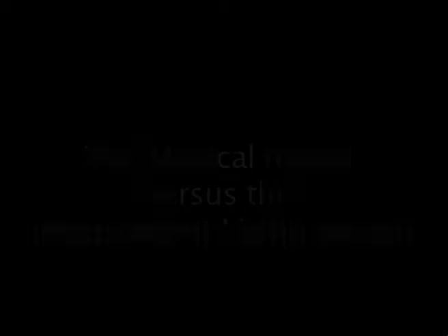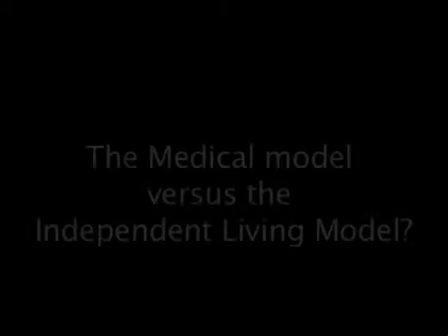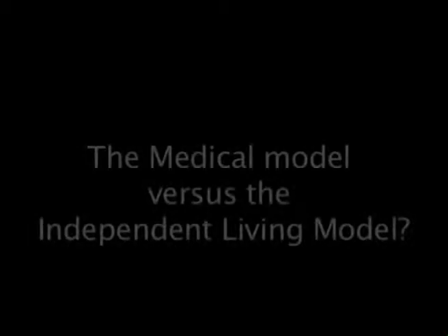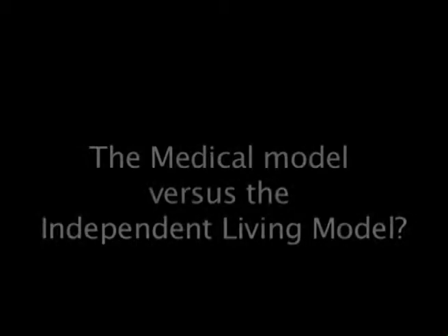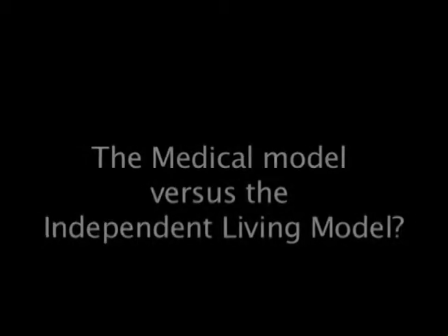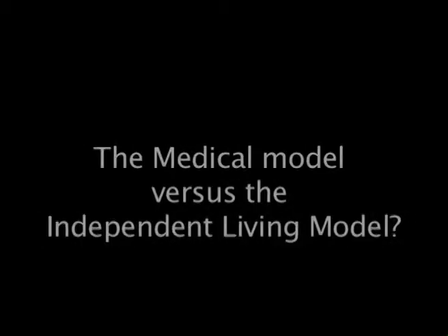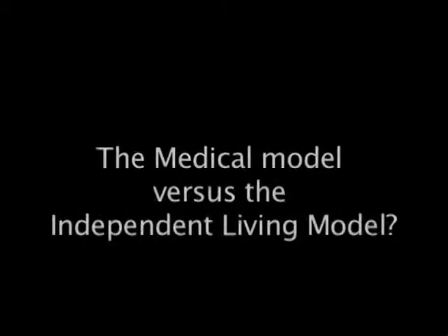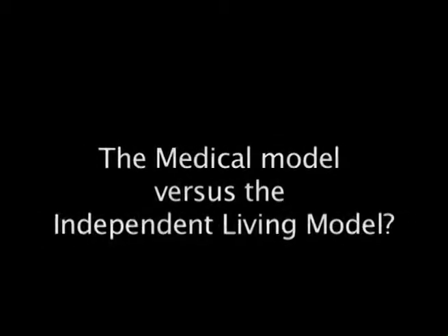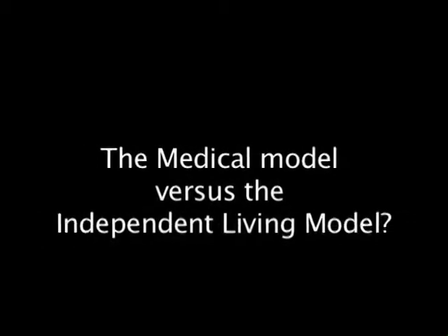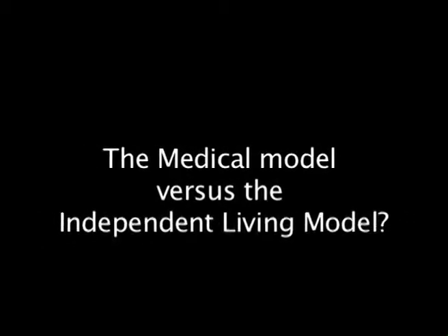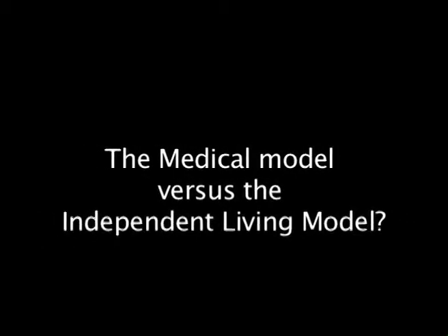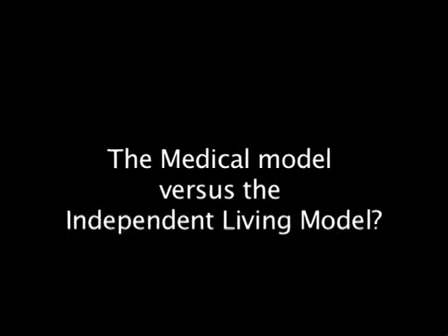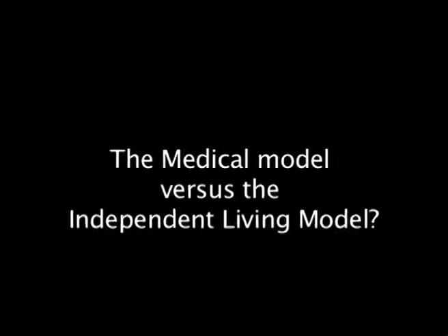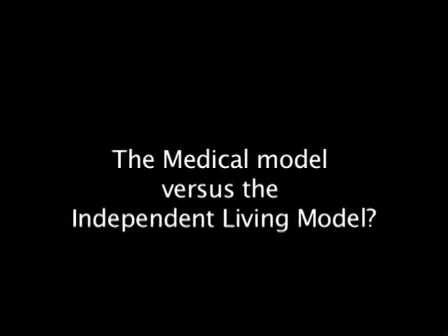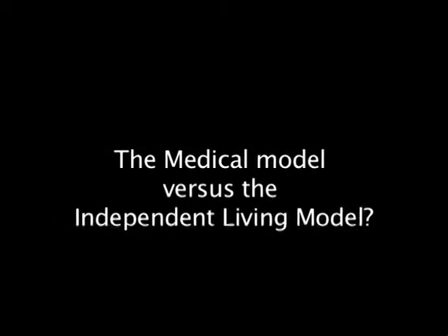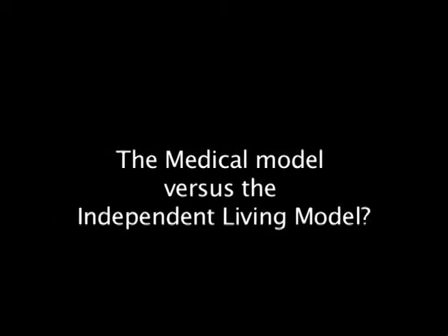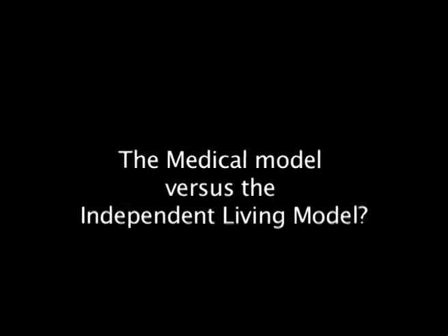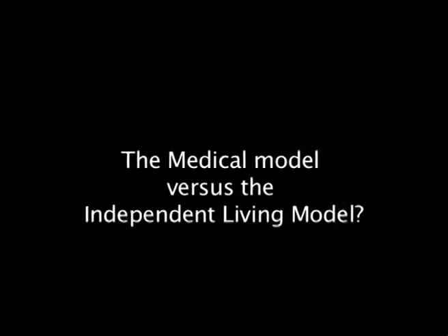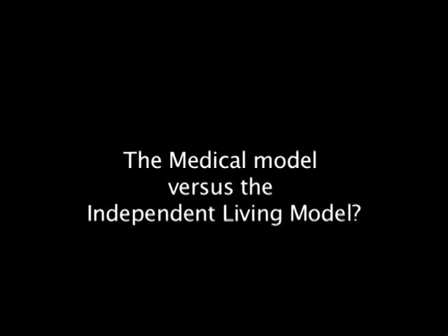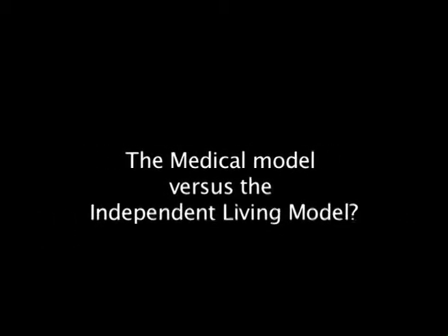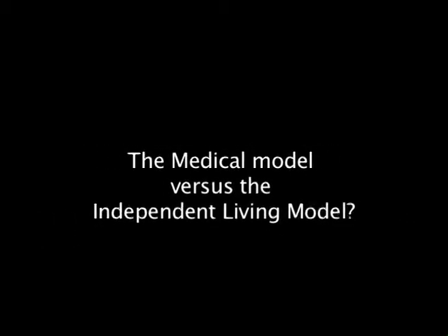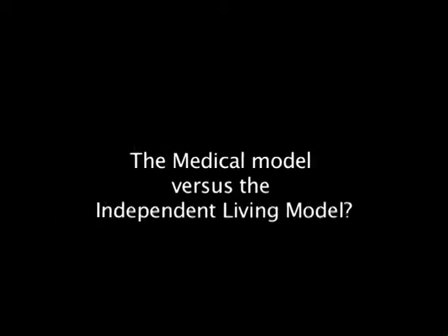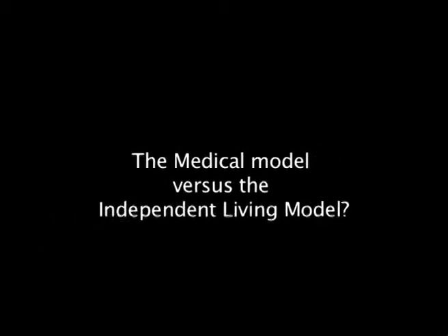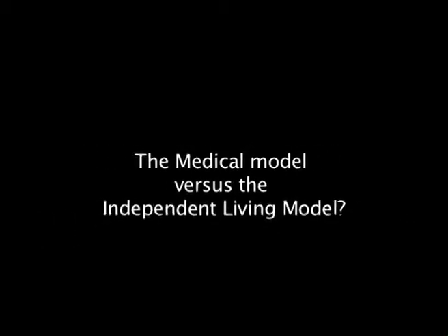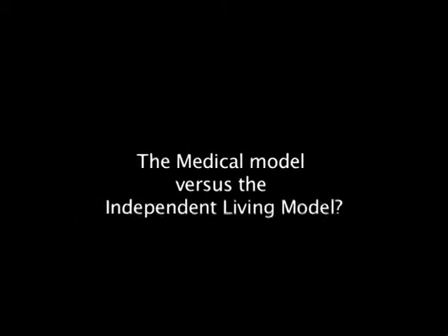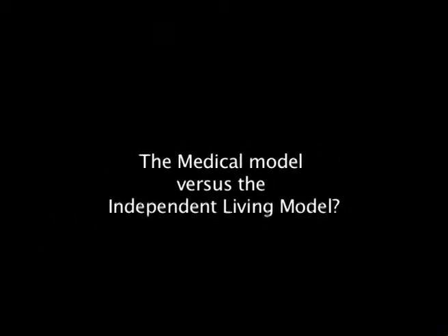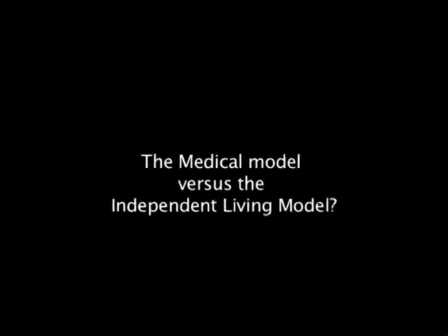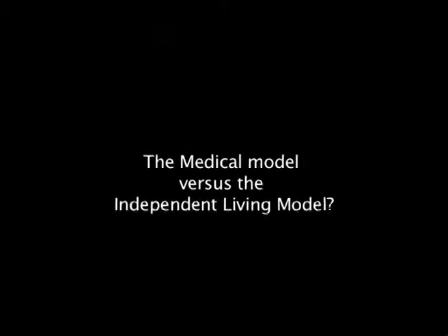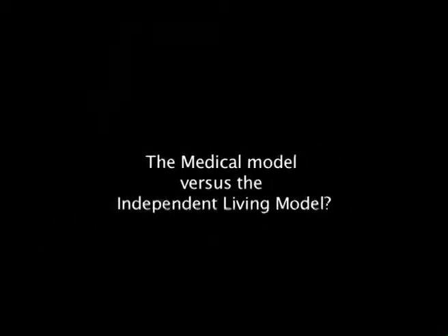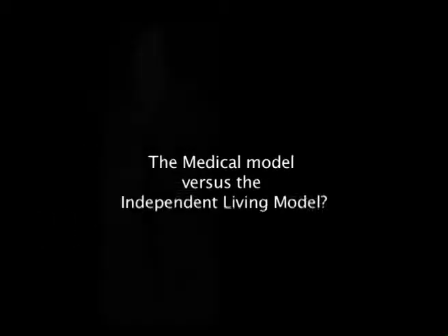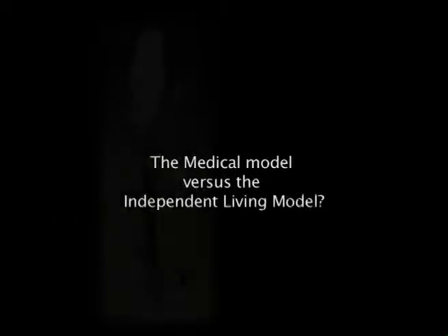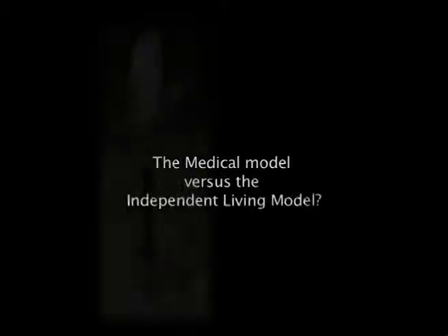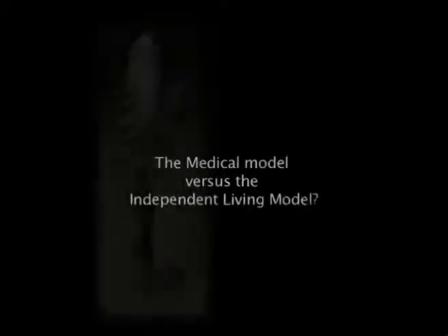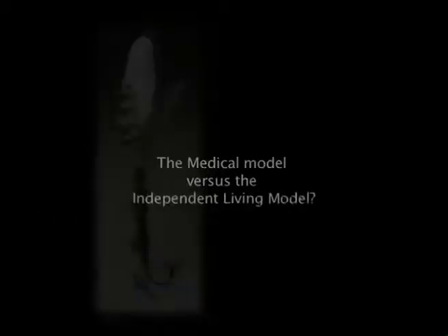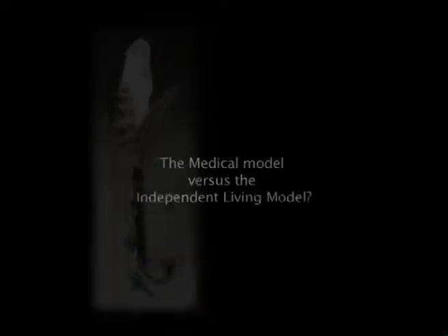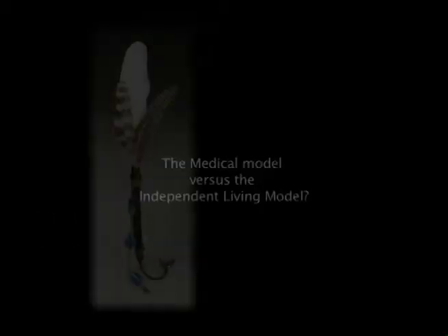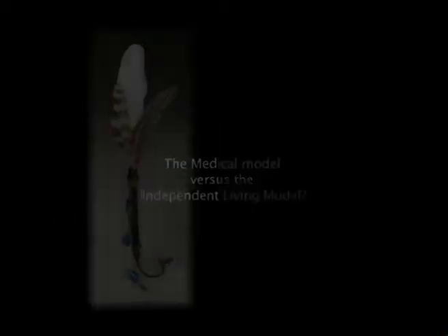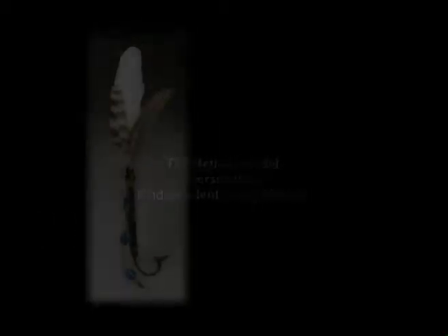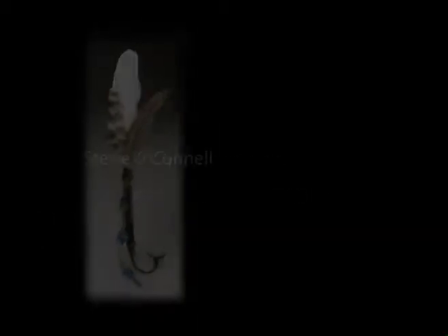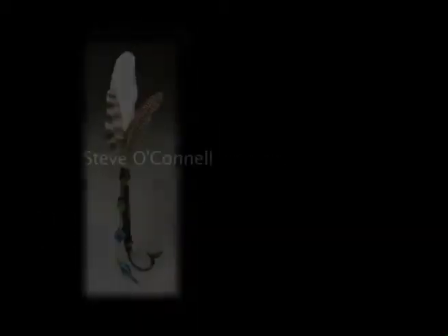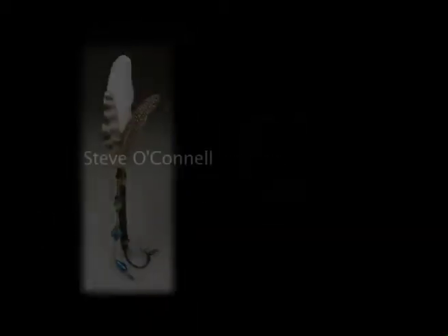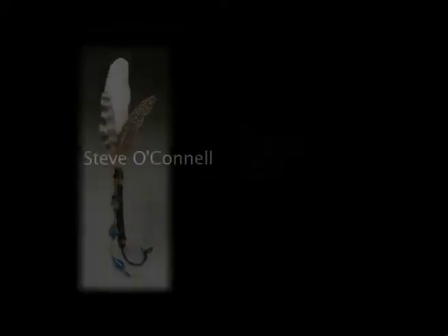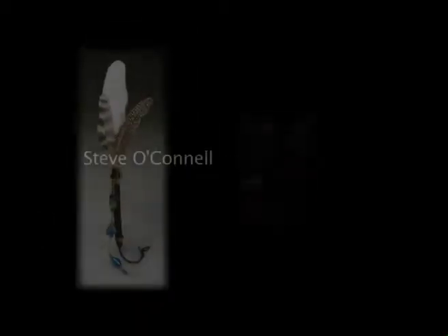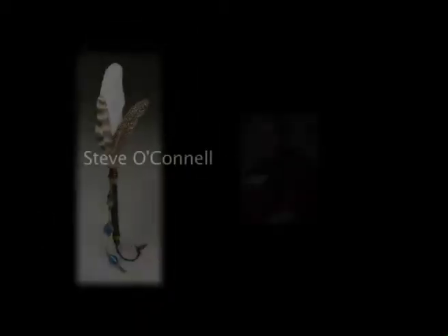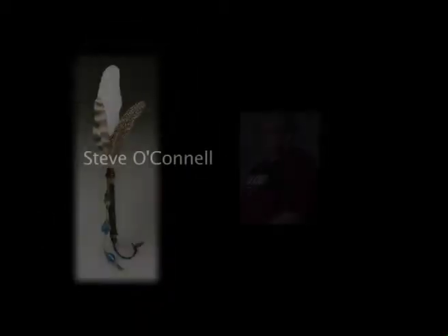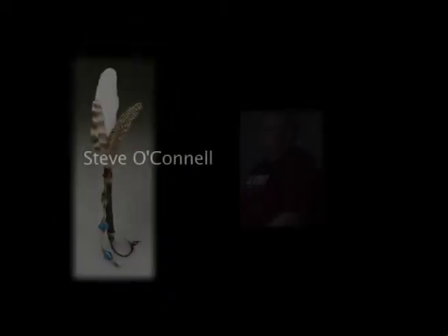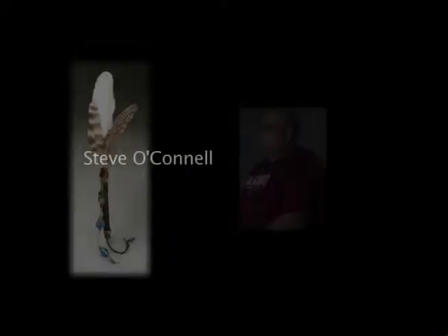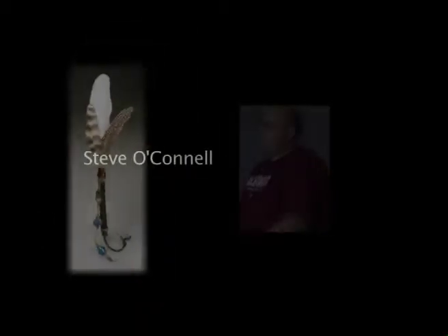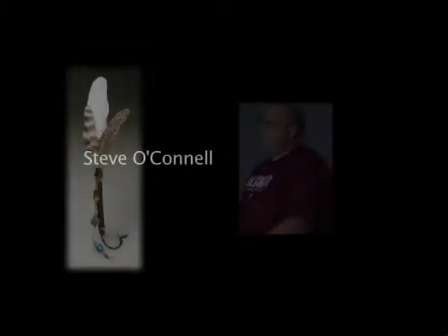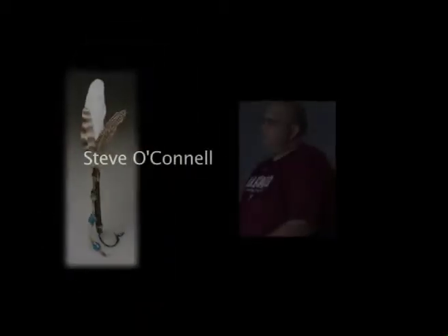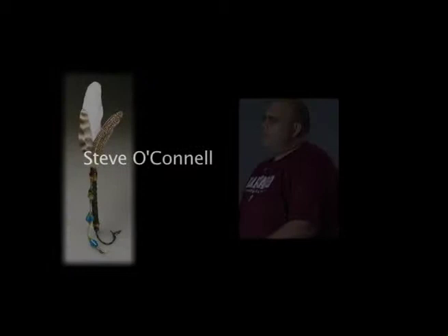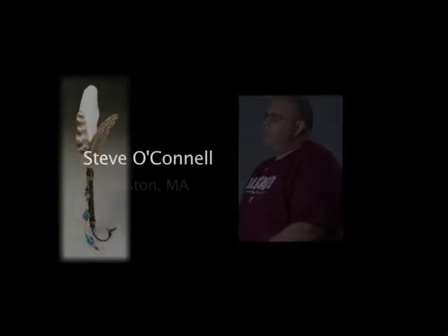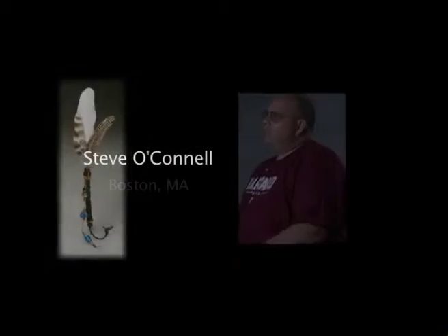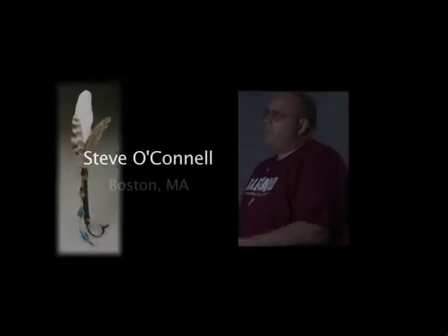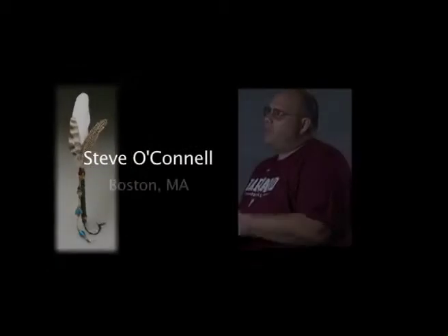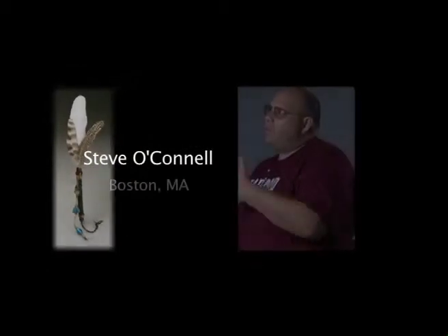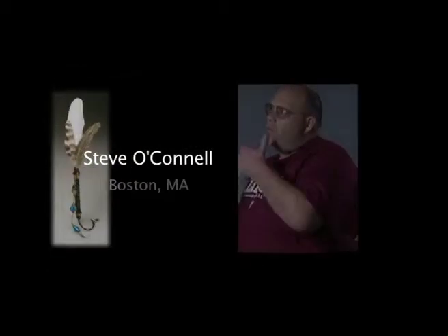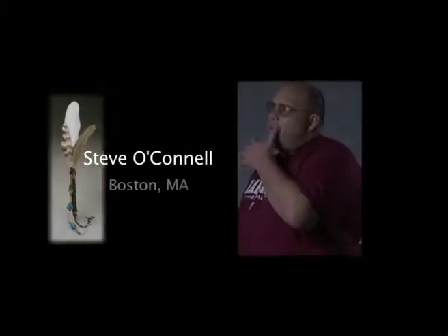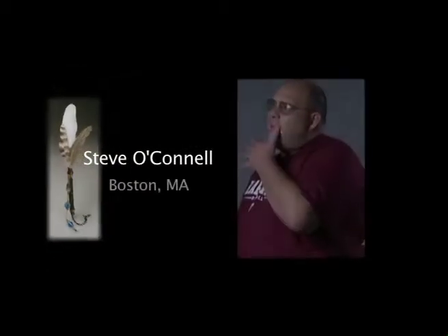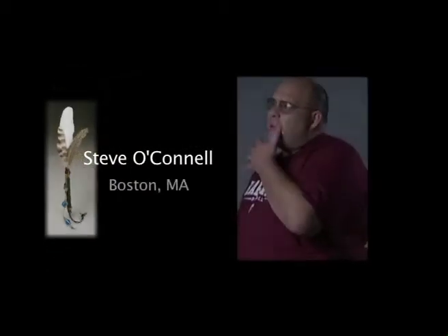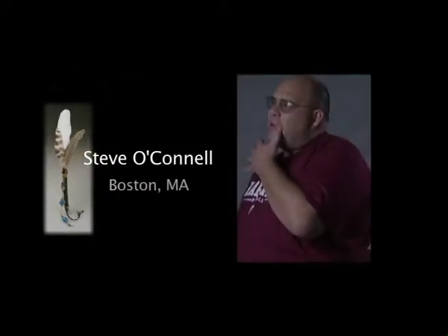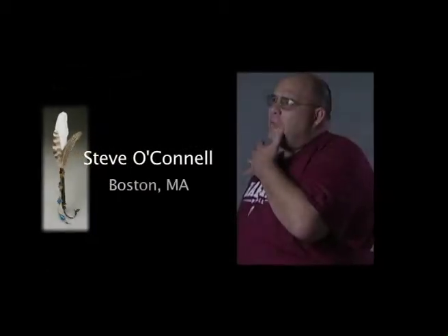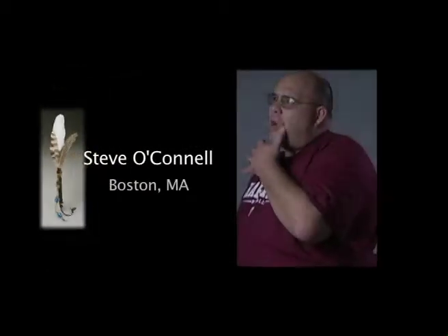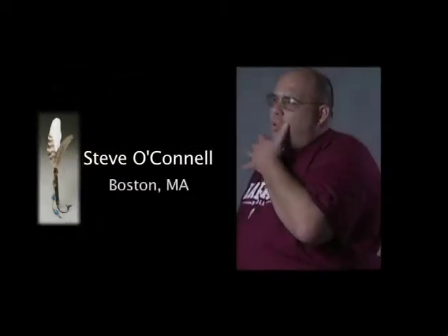The medical model versus the independent living model. Steve O'Connell, Boston, Massachusetts. Some examples of the medical model.